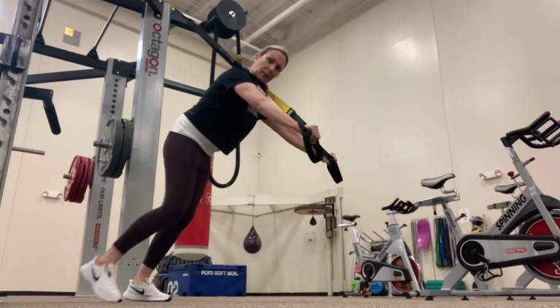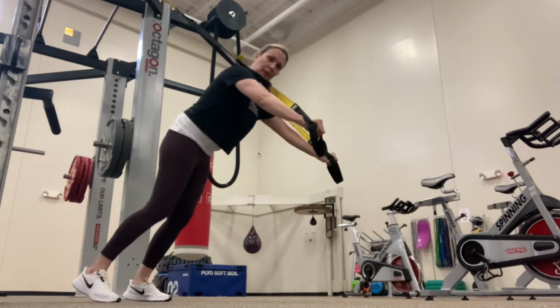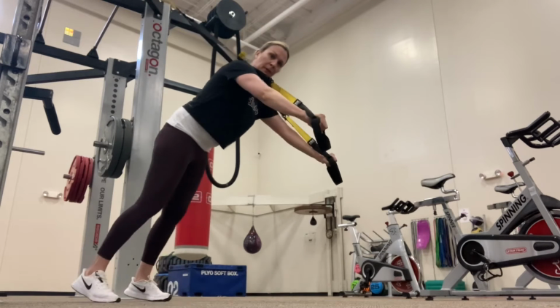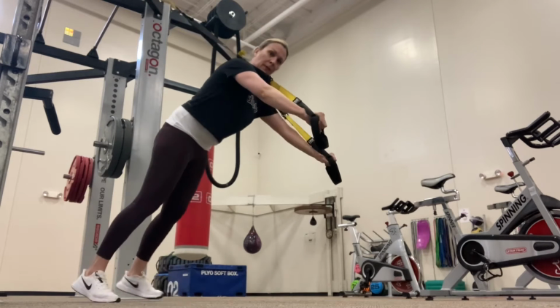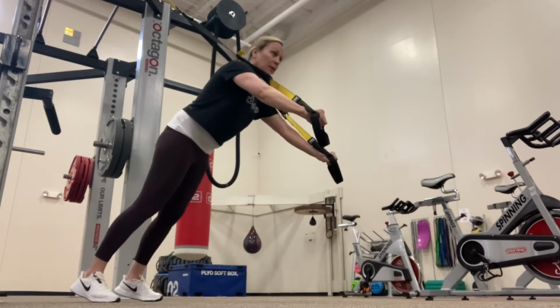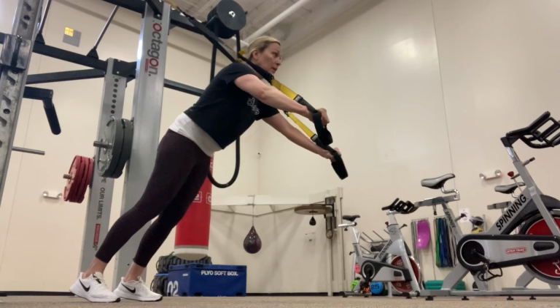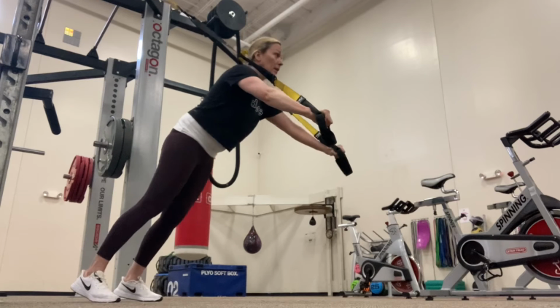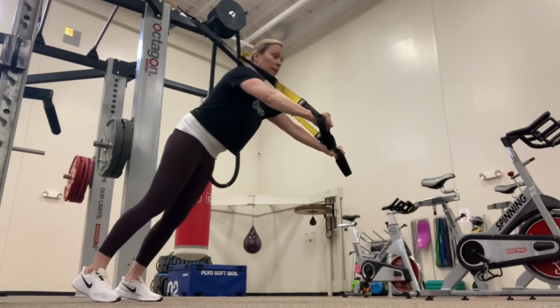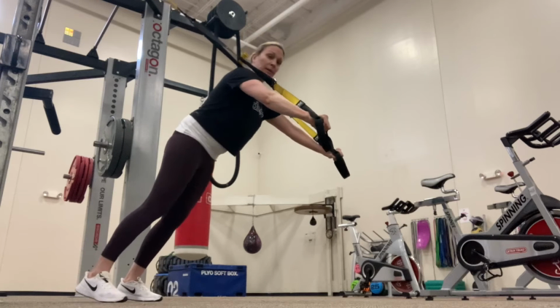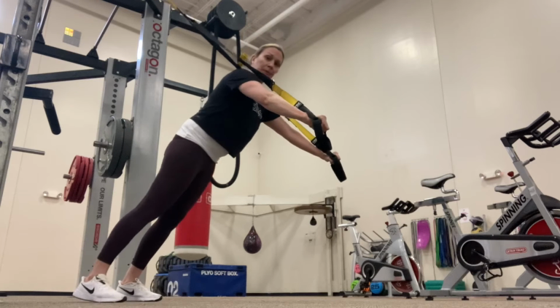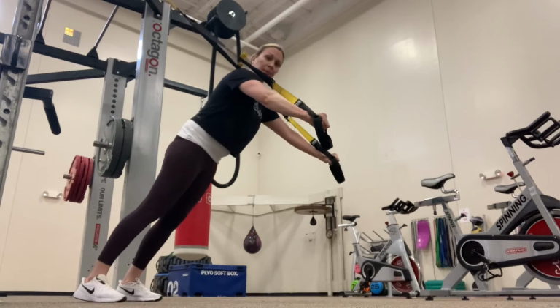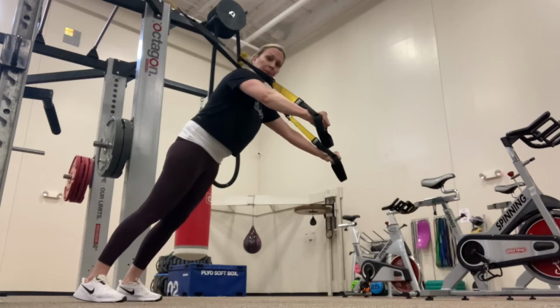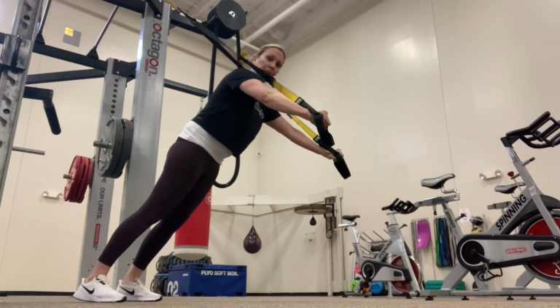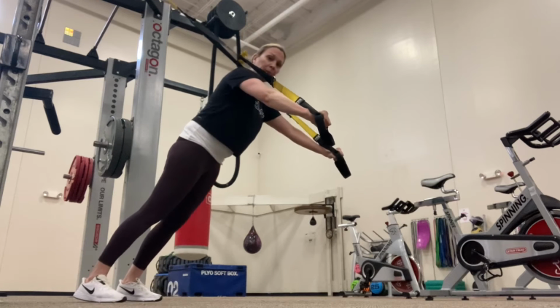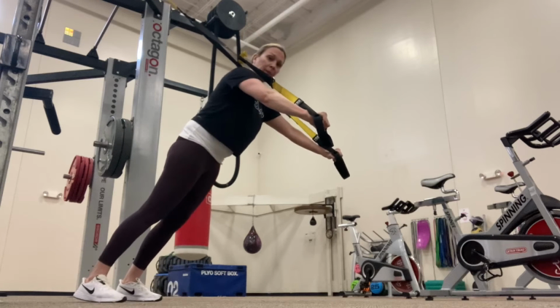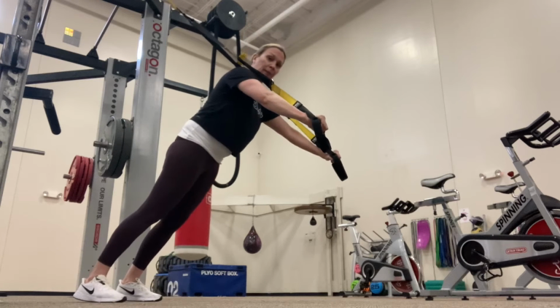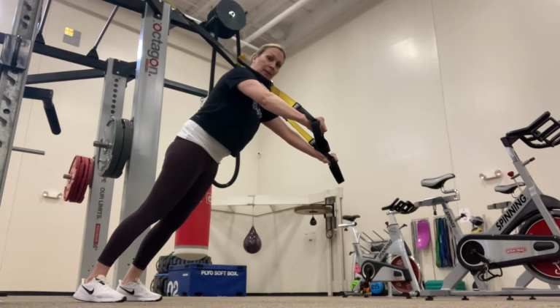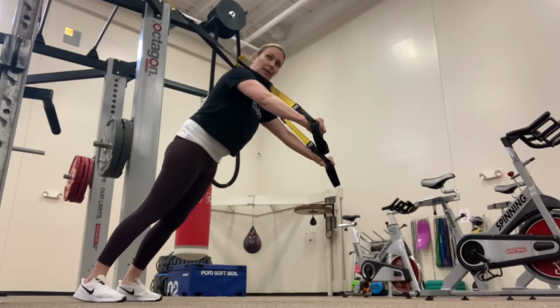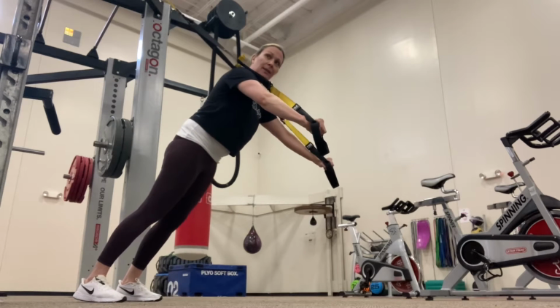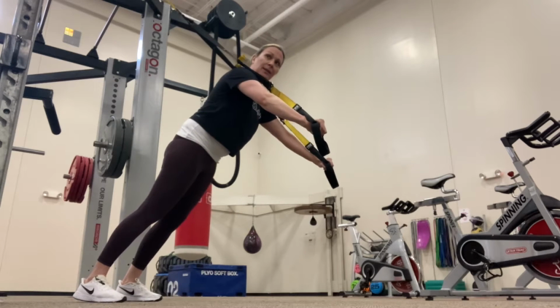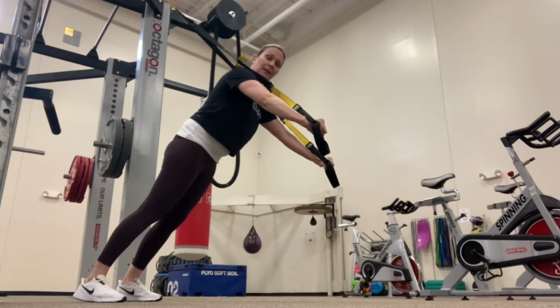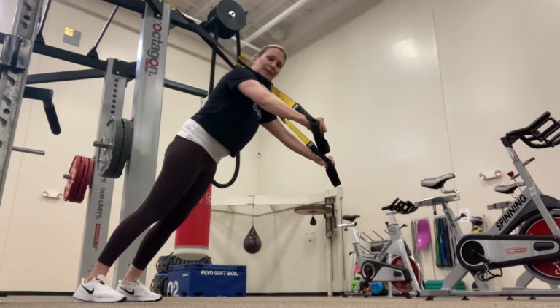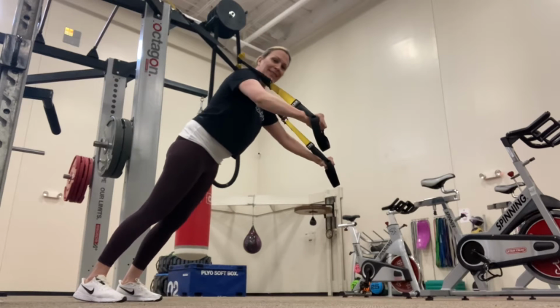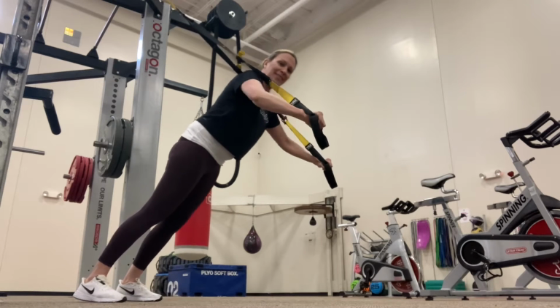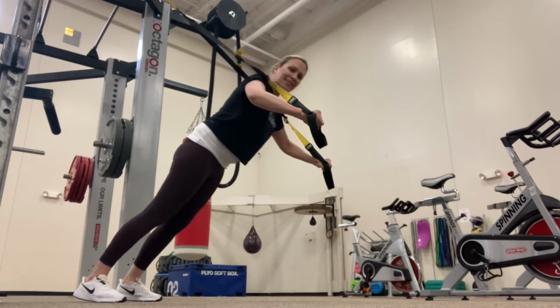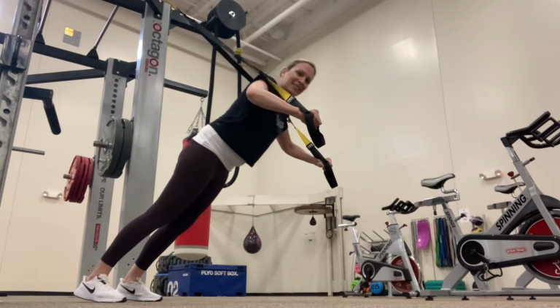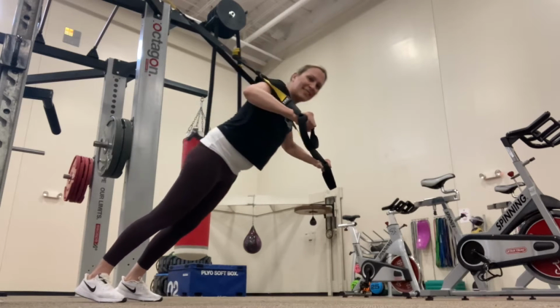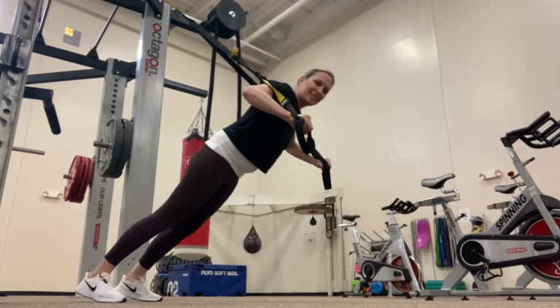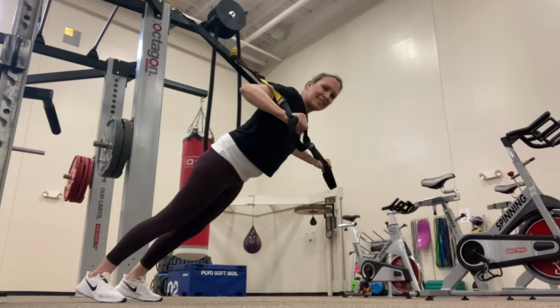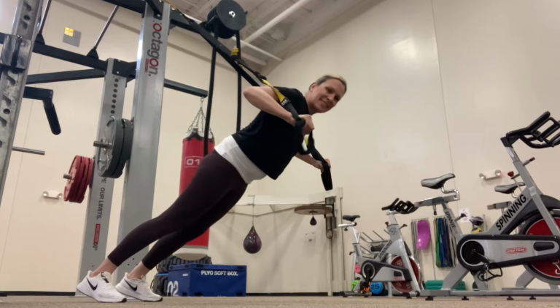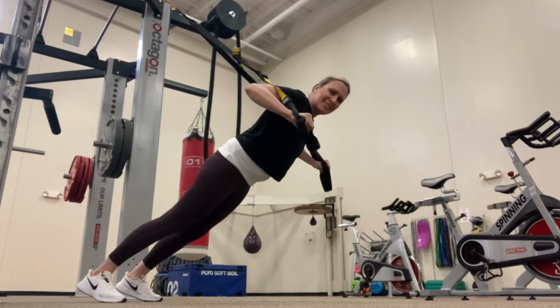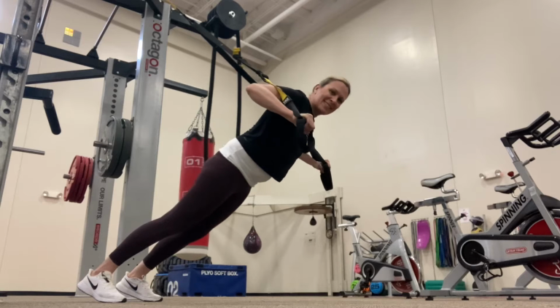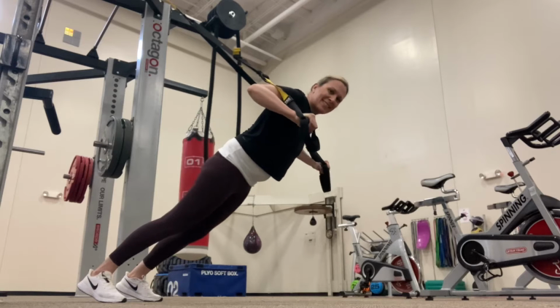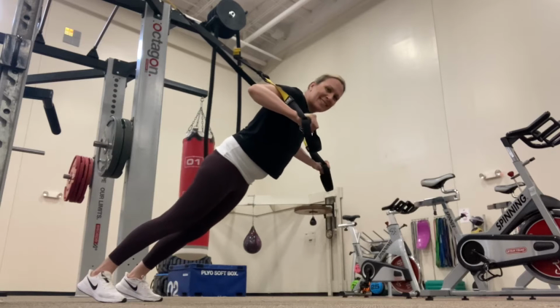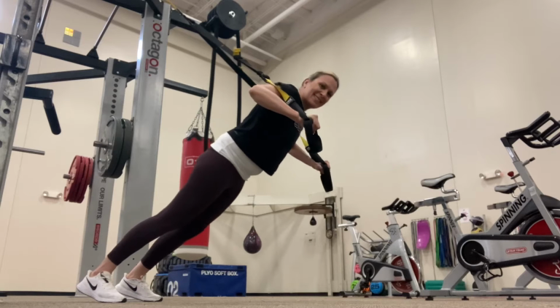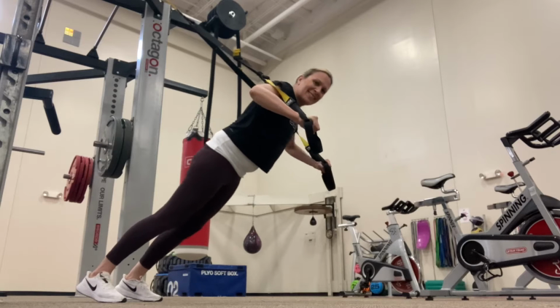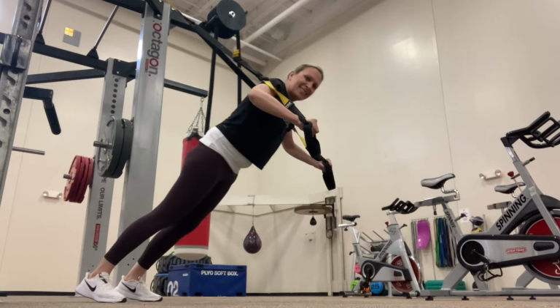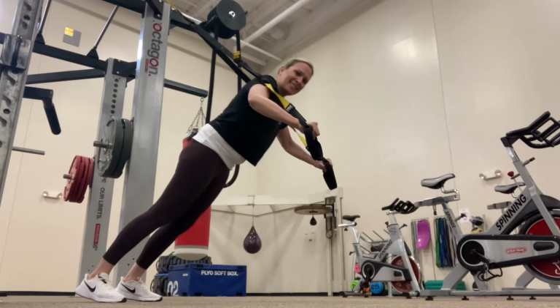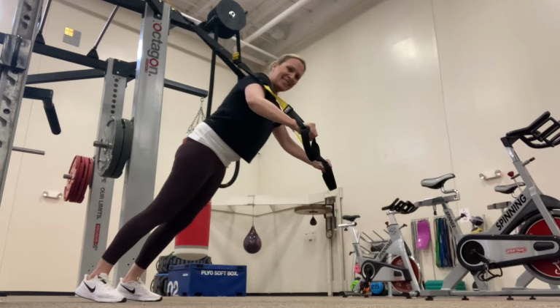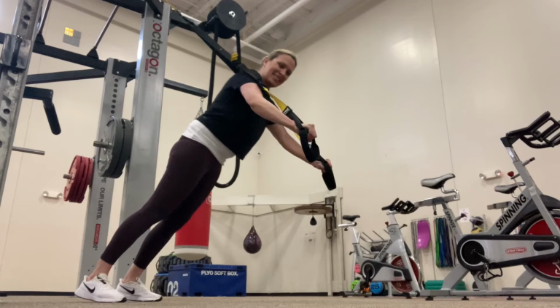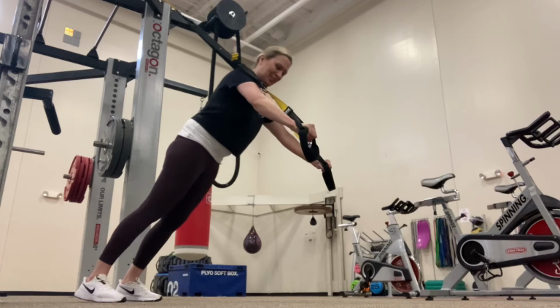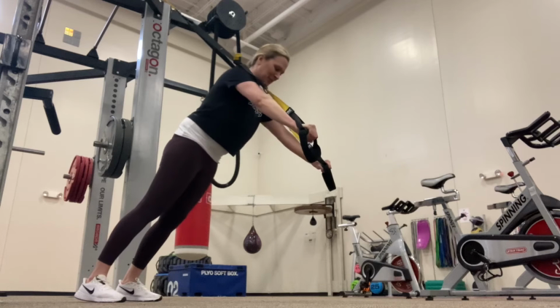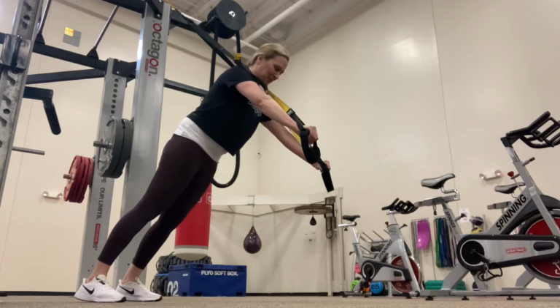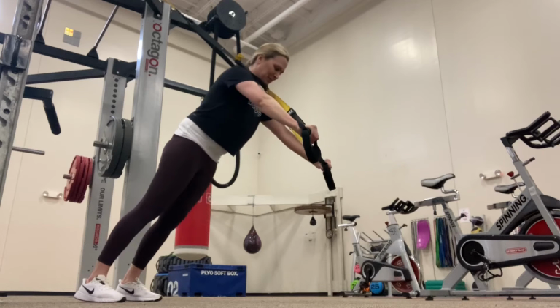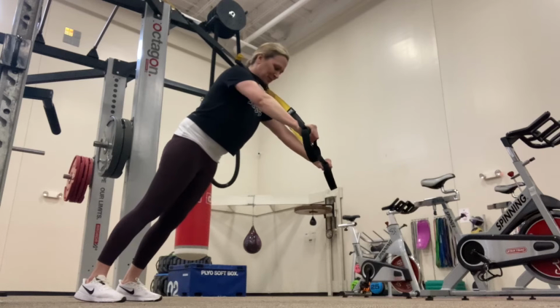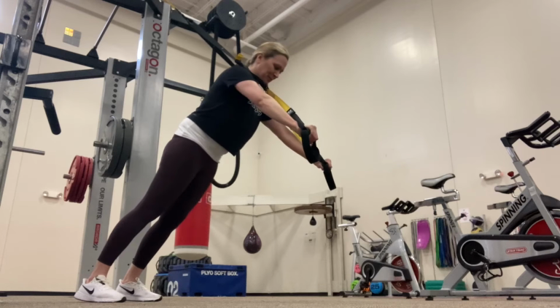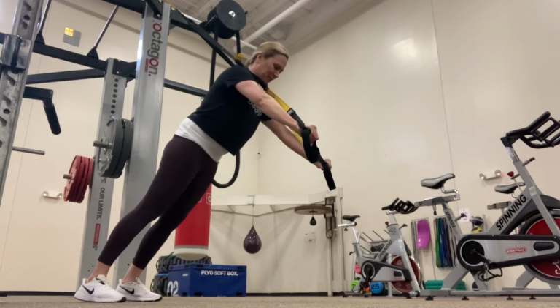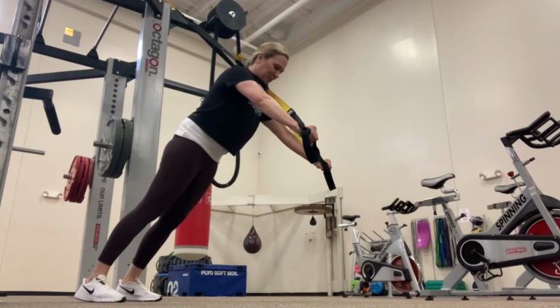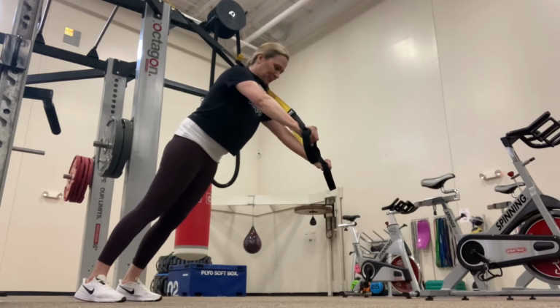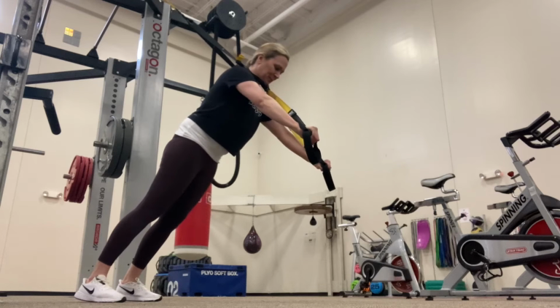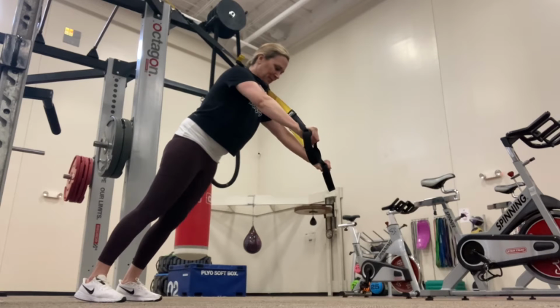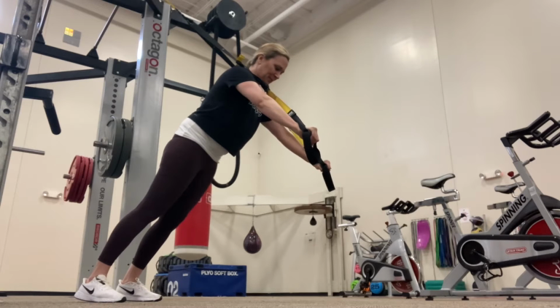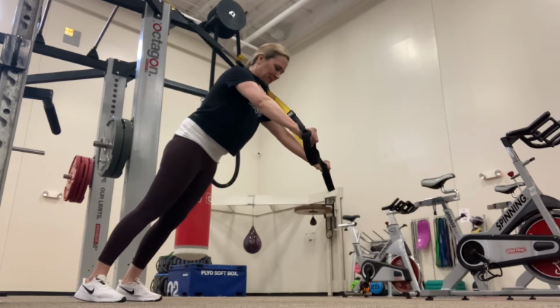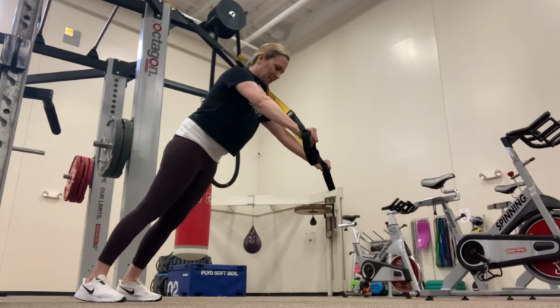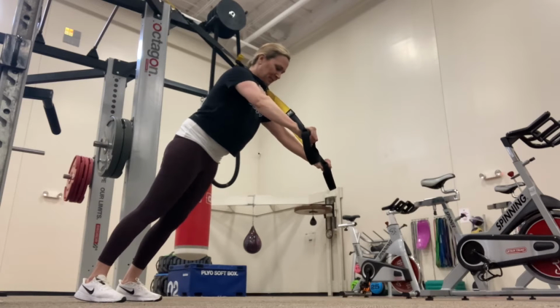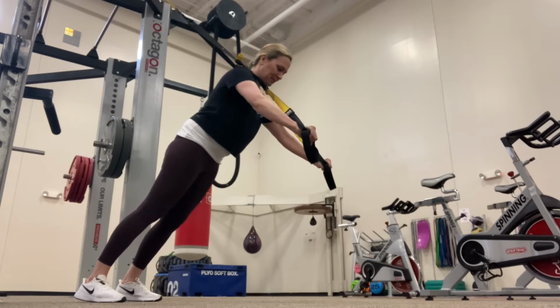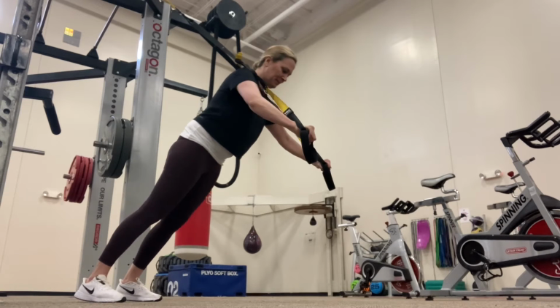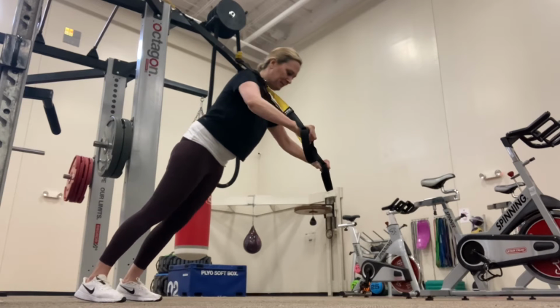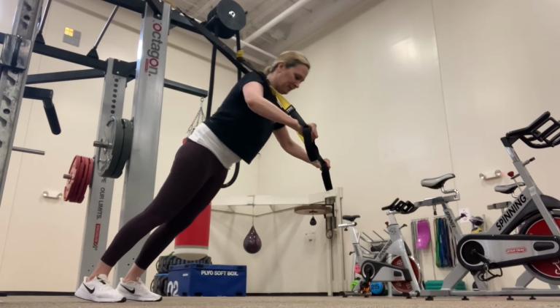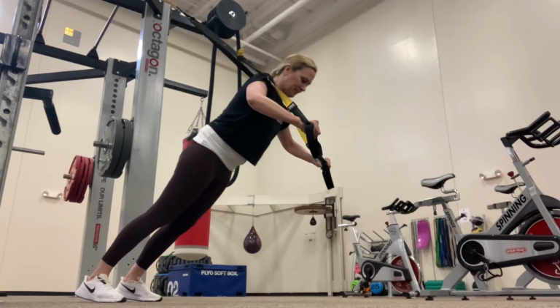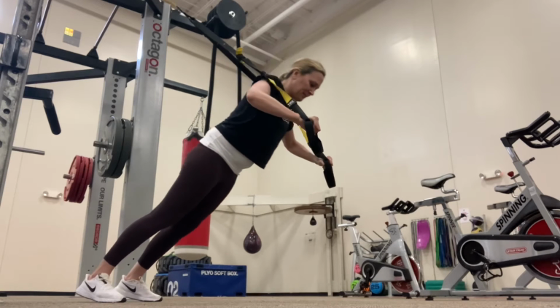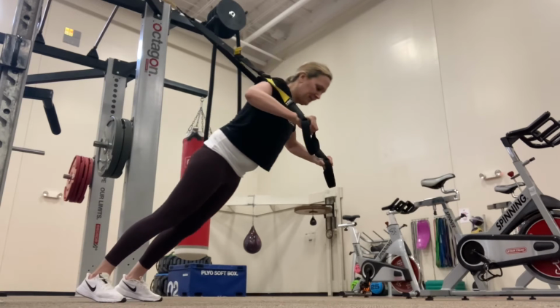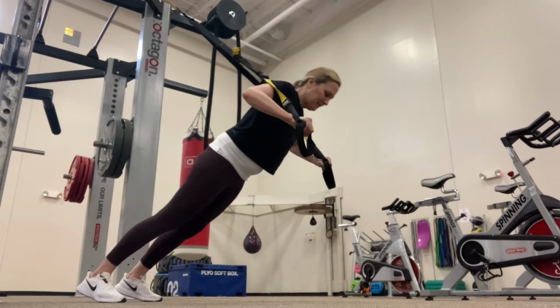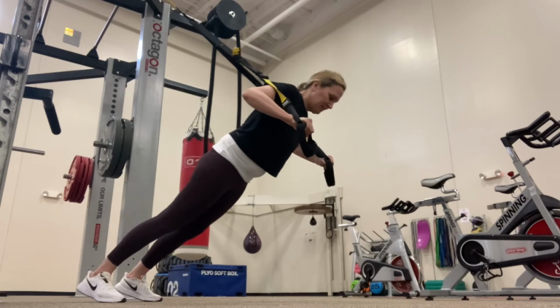The purpose of this exercise is to develop strength of the upper body. It also incorporates your glutes and core to stabilize yourself on the straps.